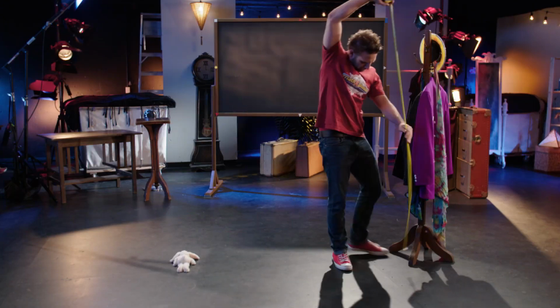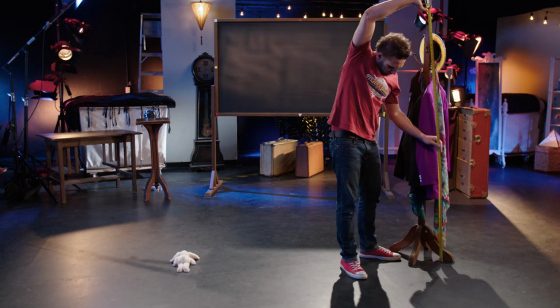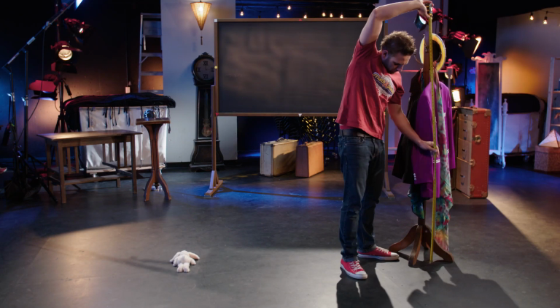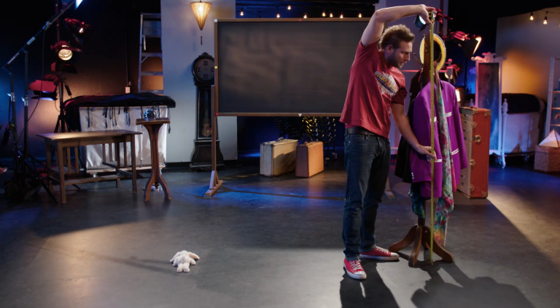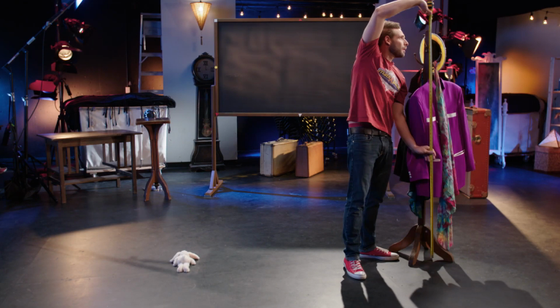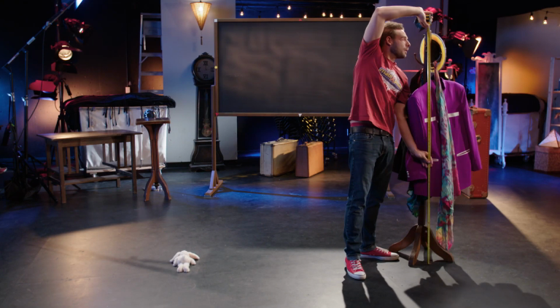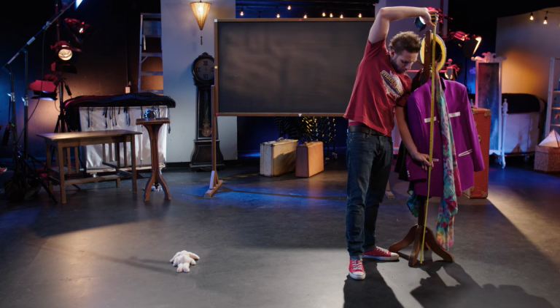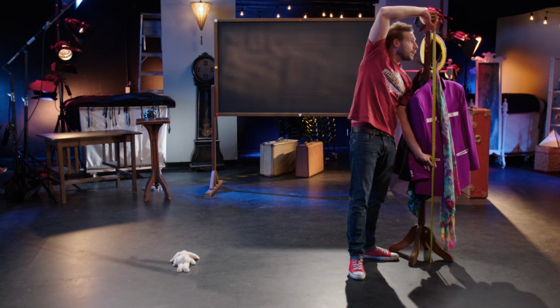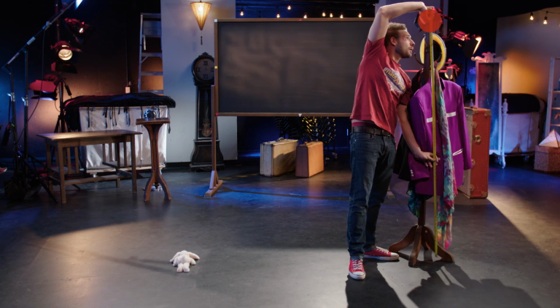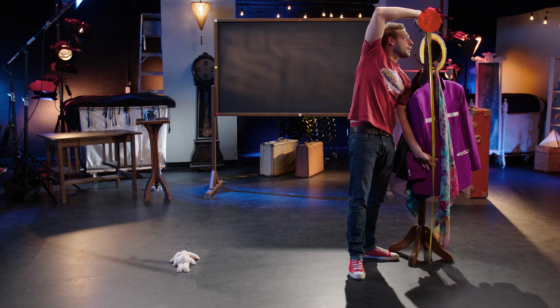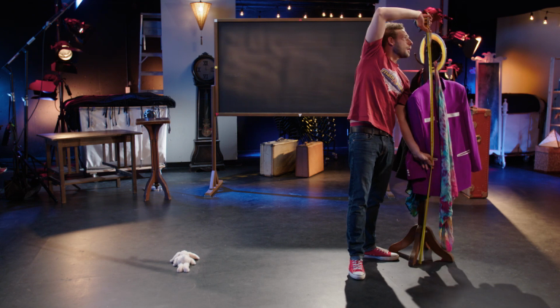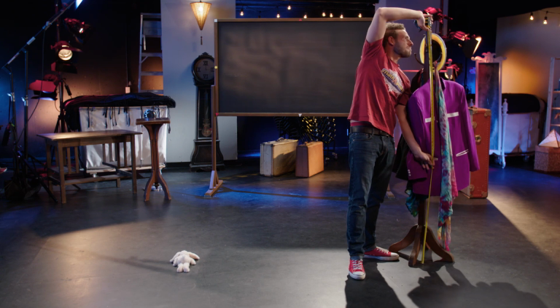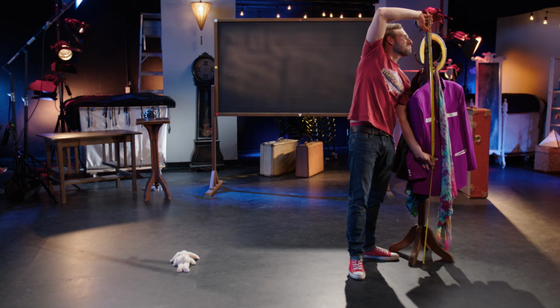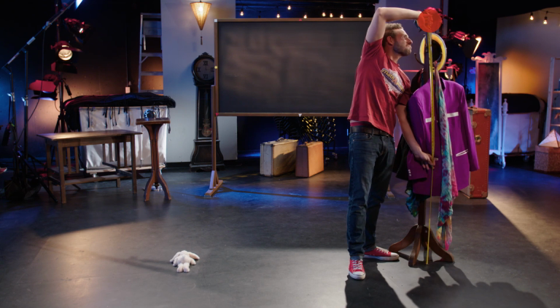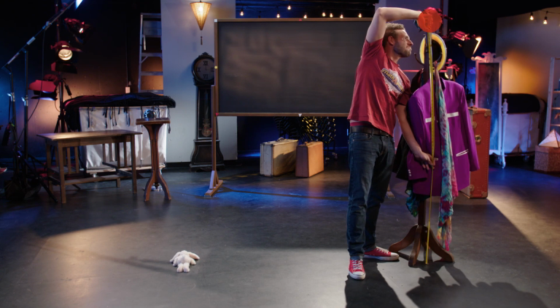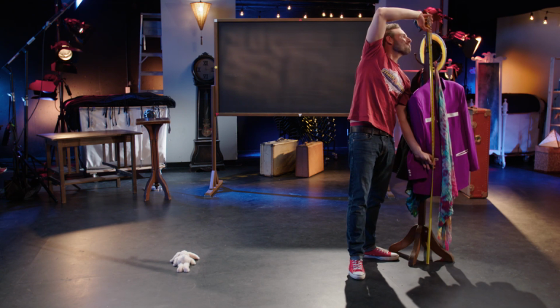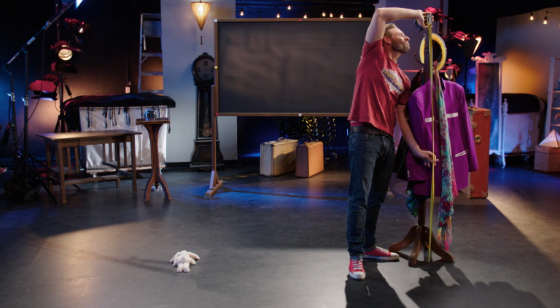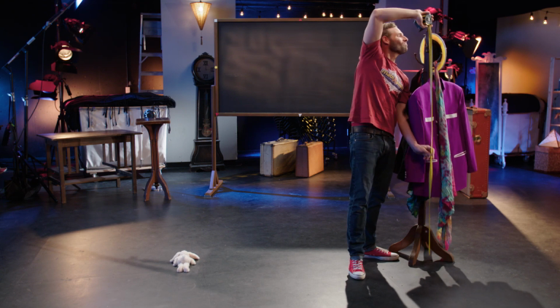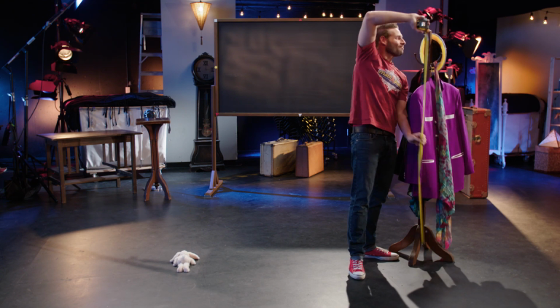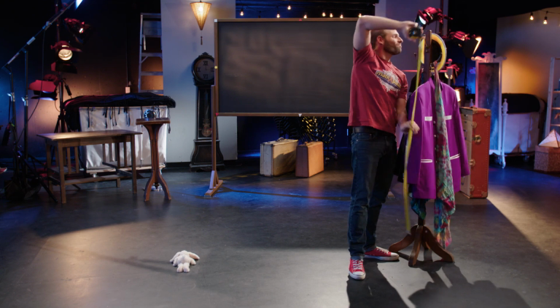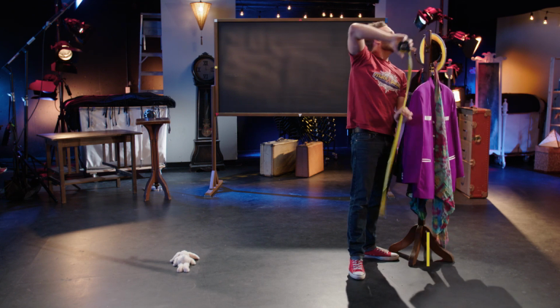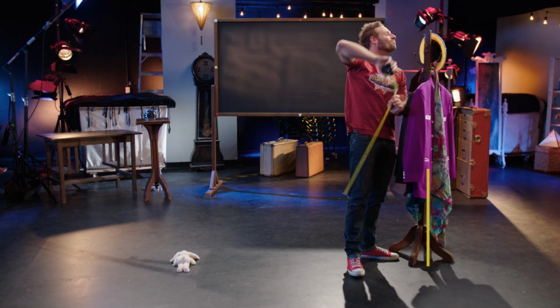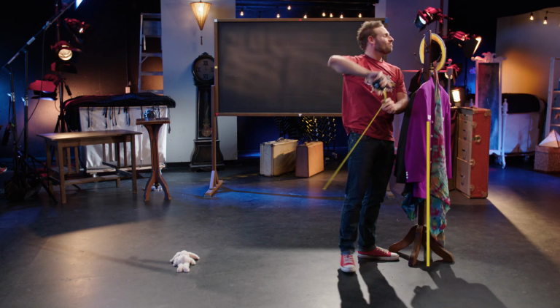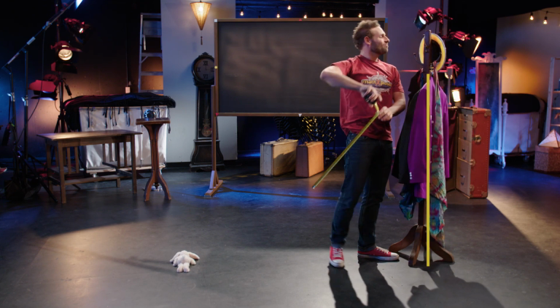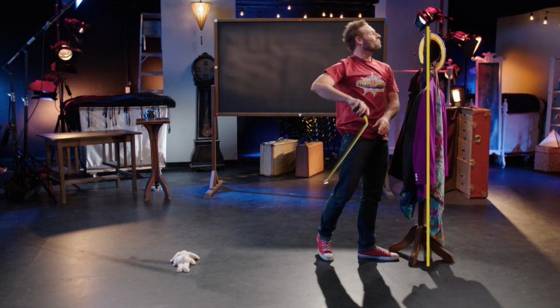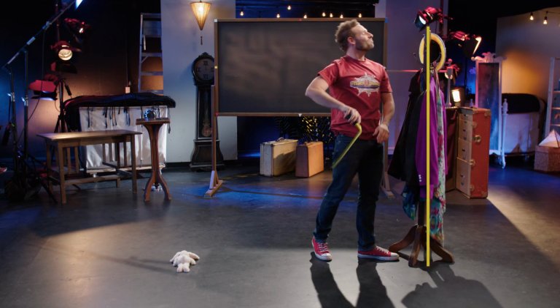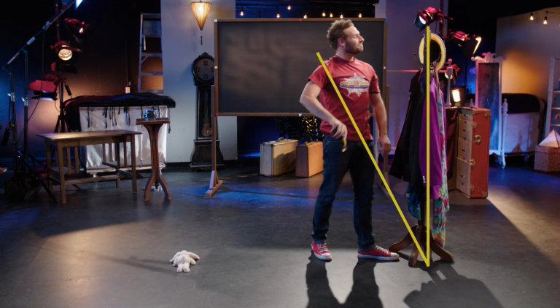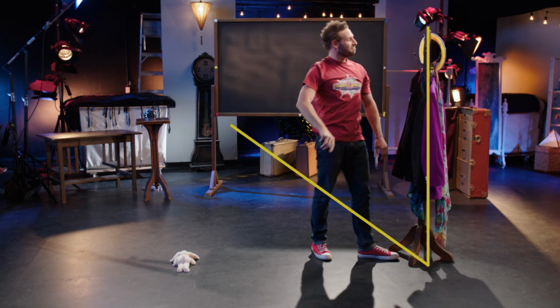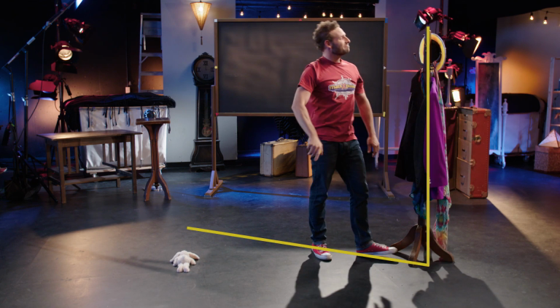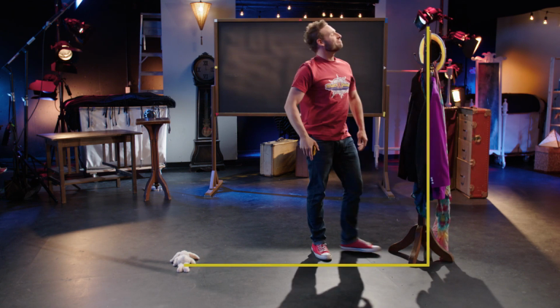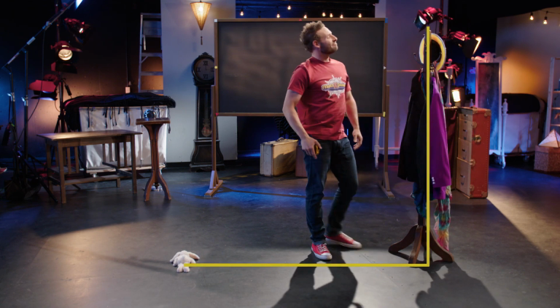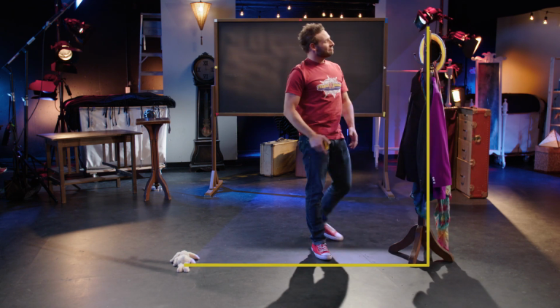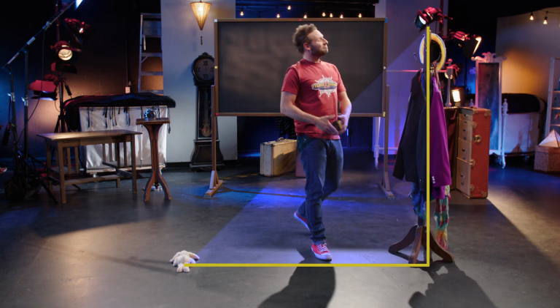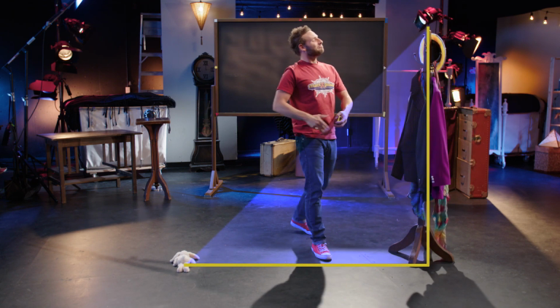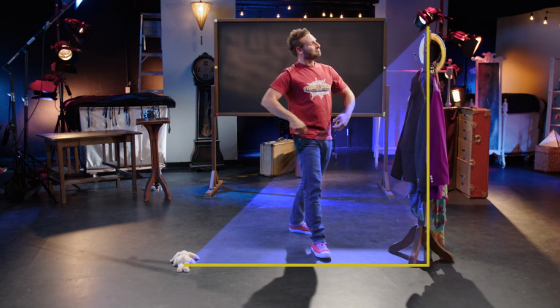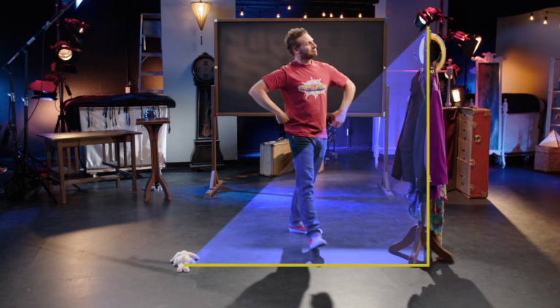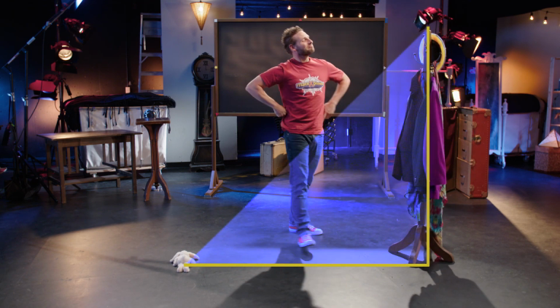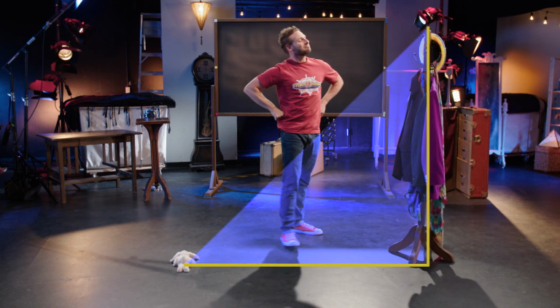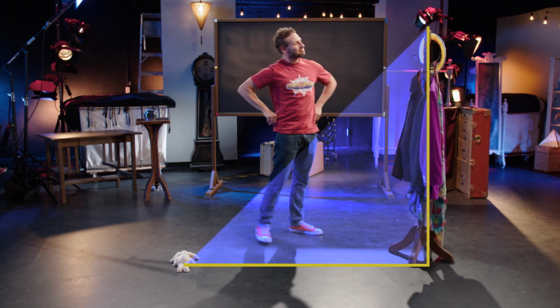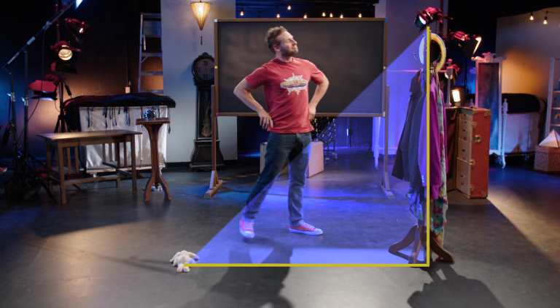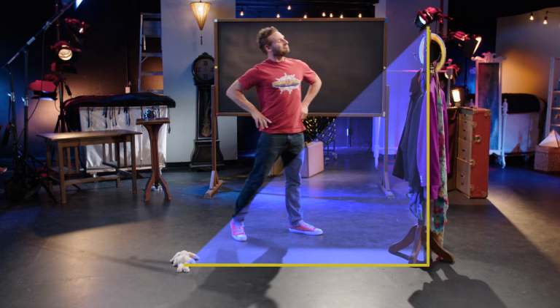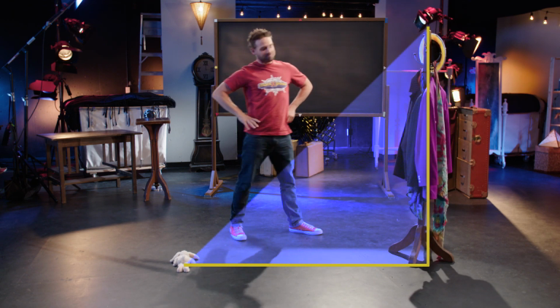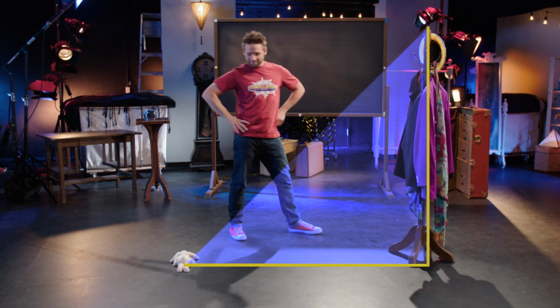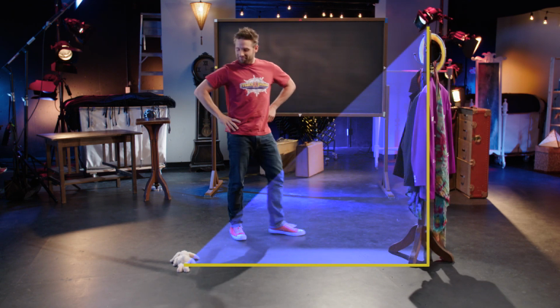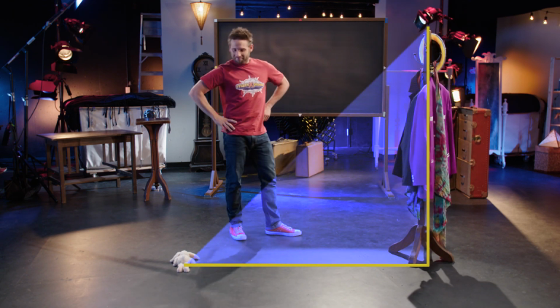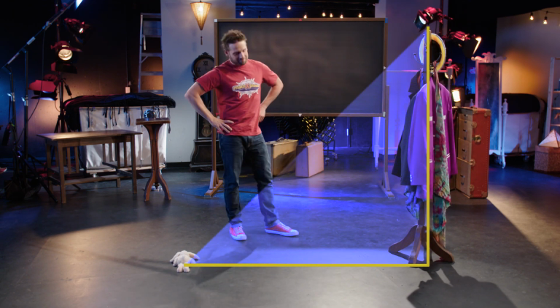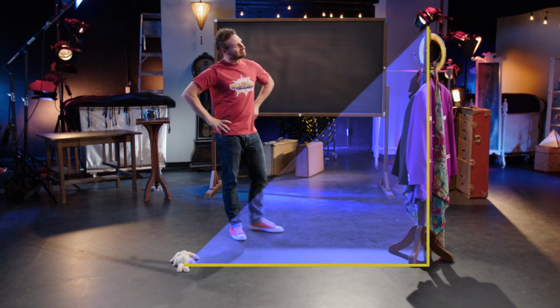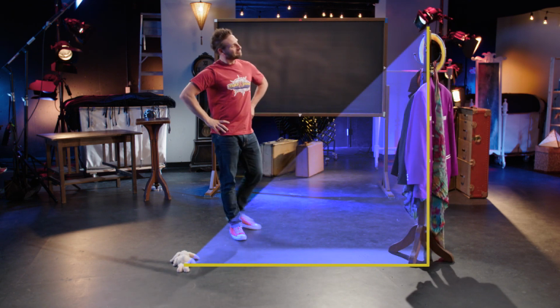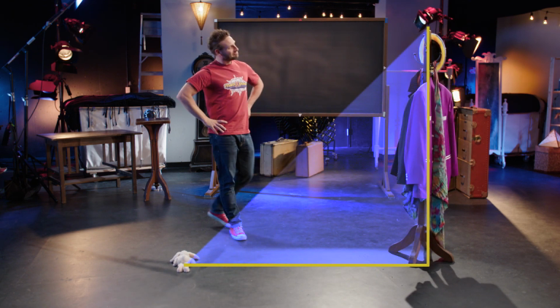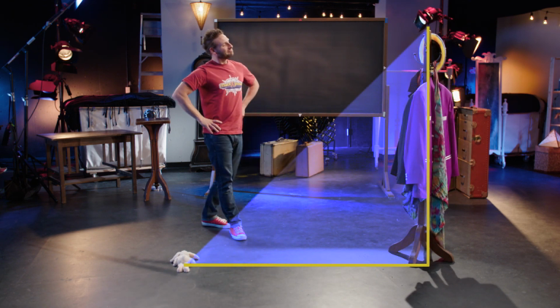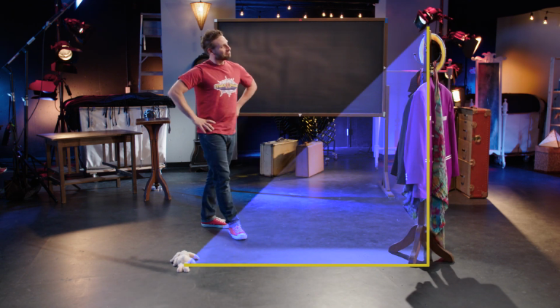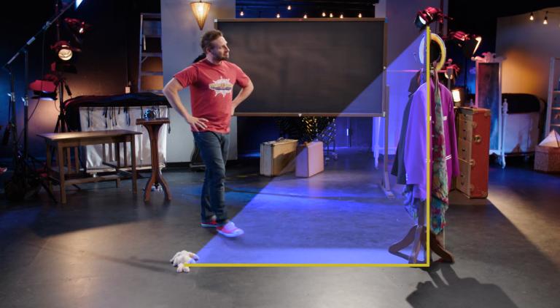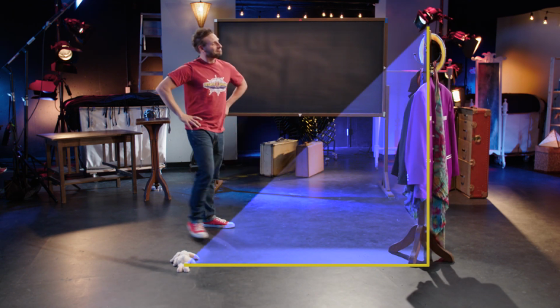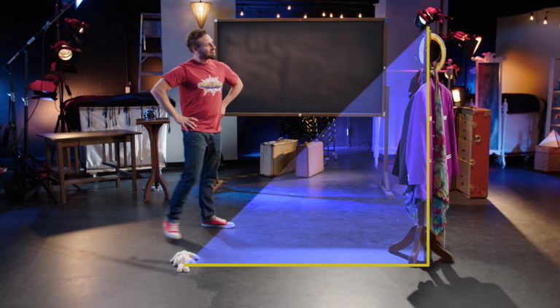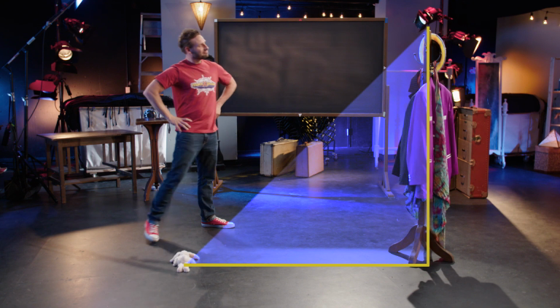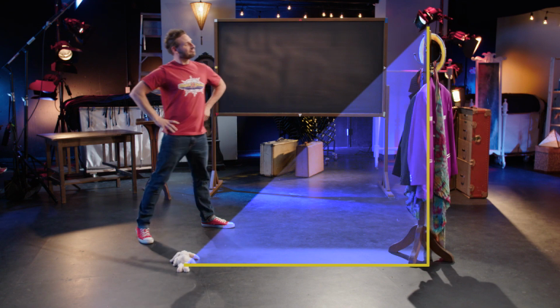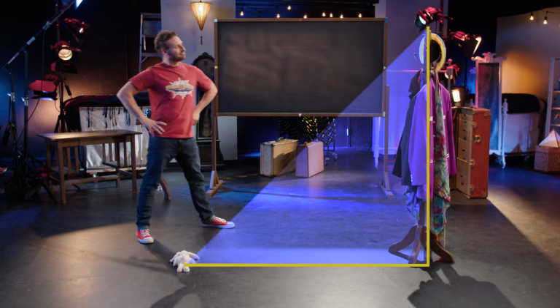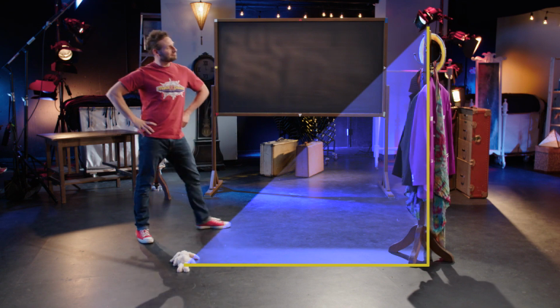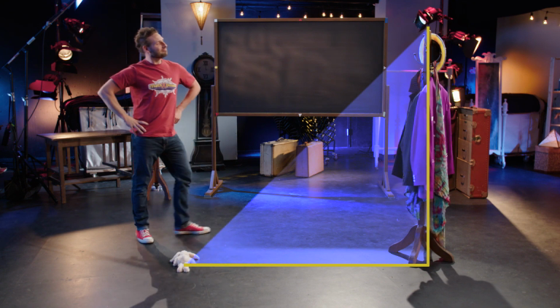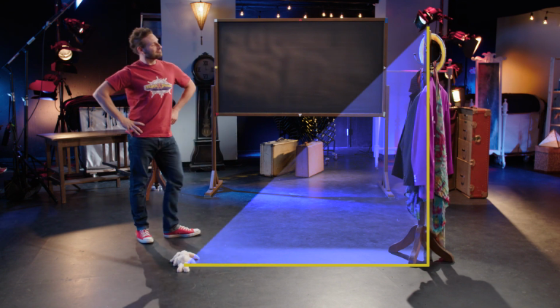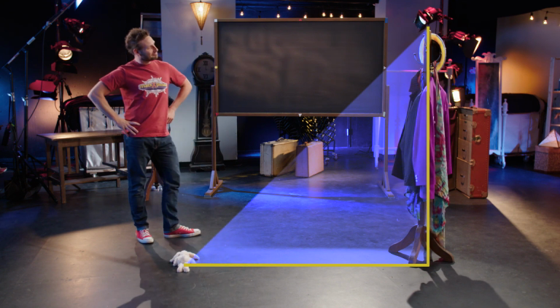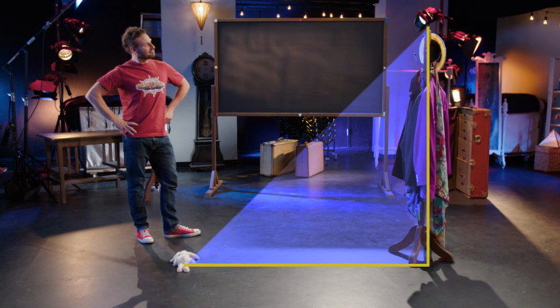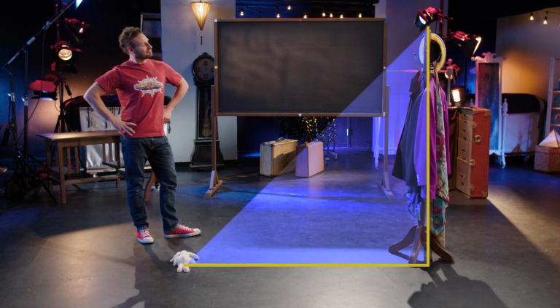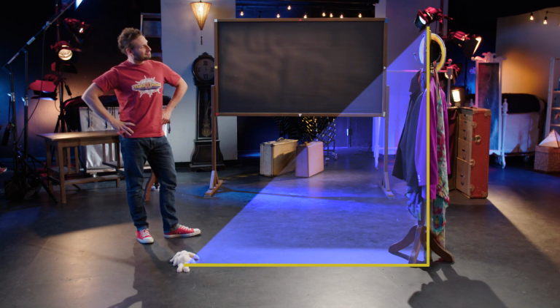They're both the same. I'm truly one with the triangle — me, the coat rack, and its distance from me on the ground.